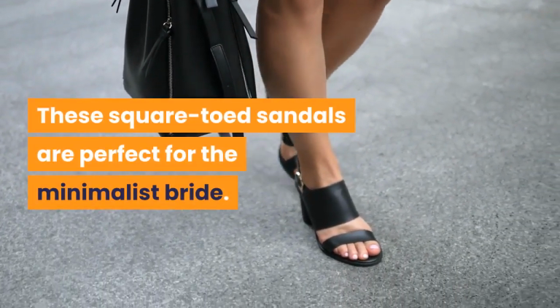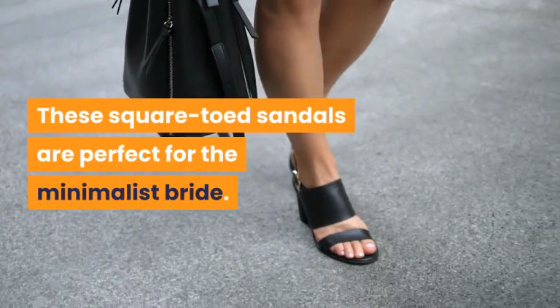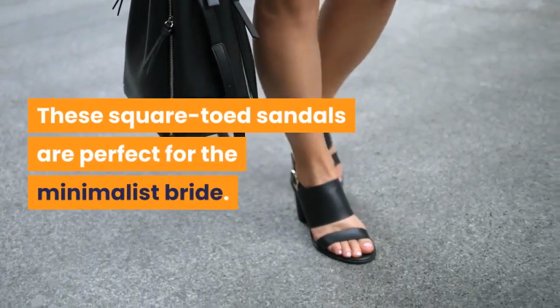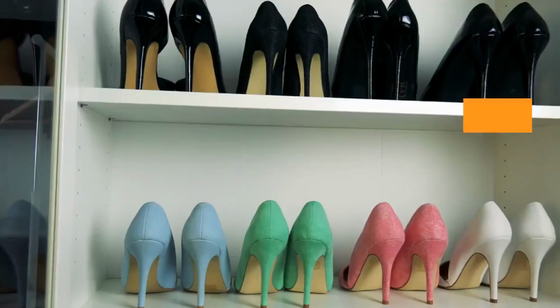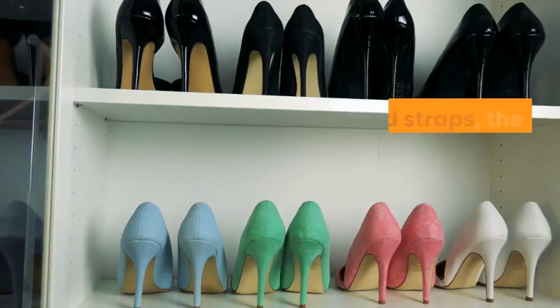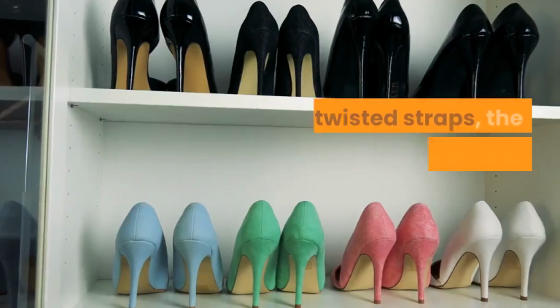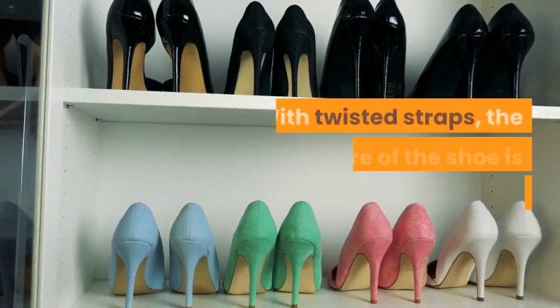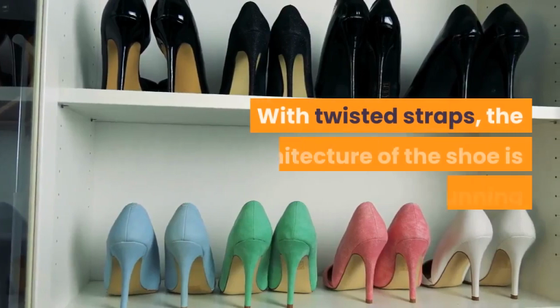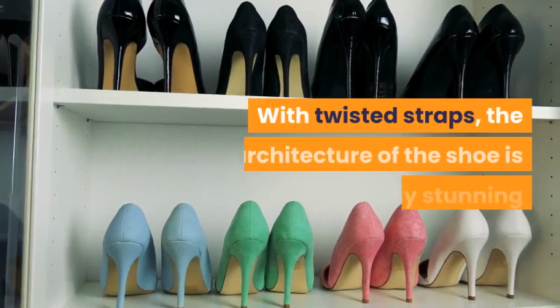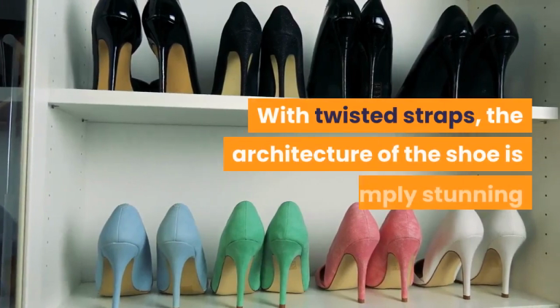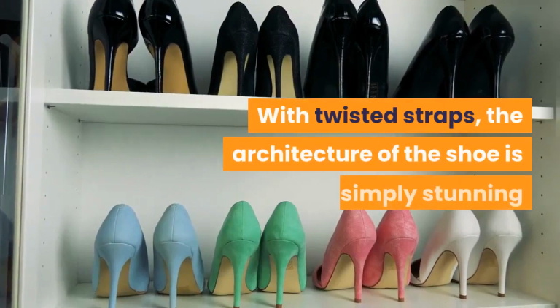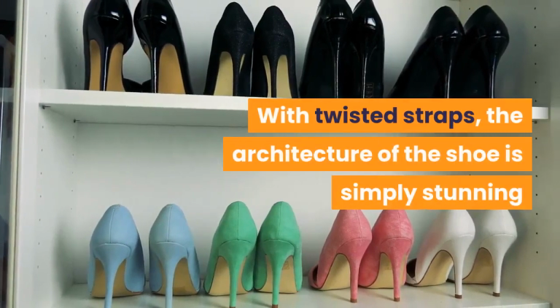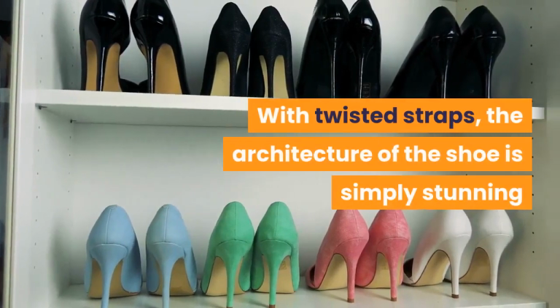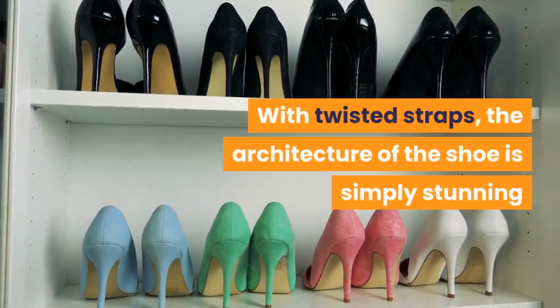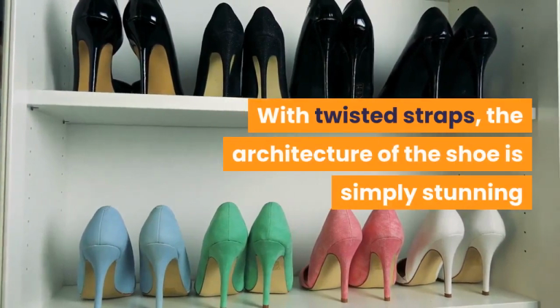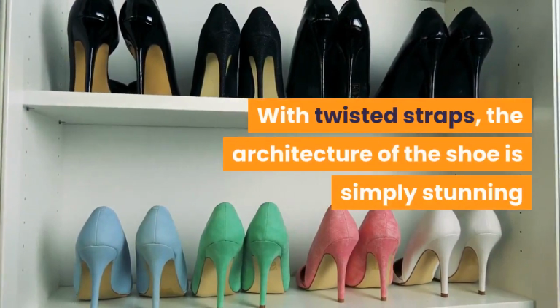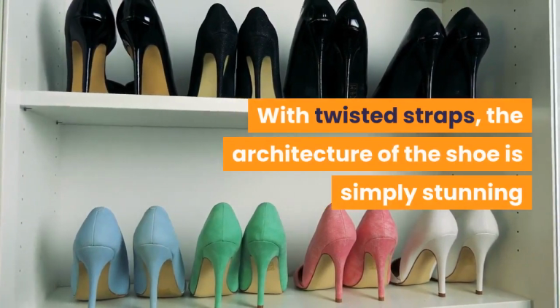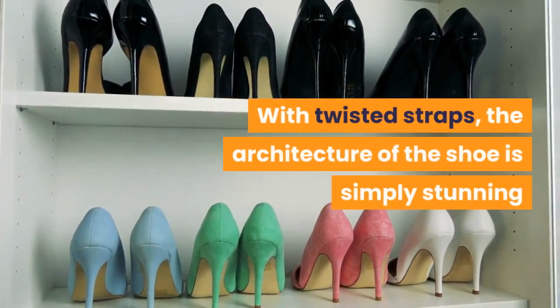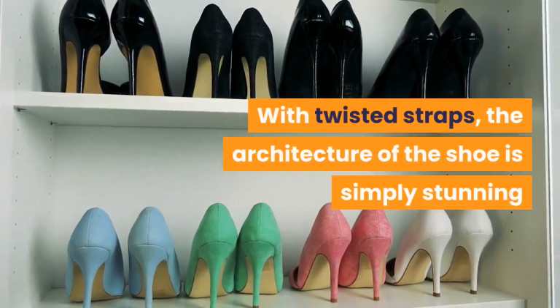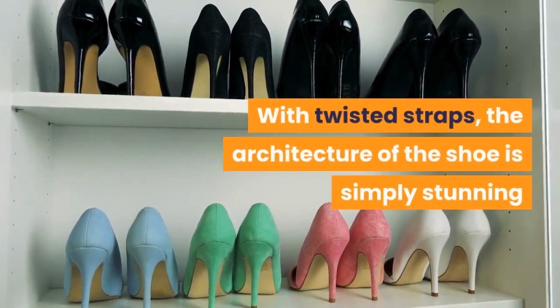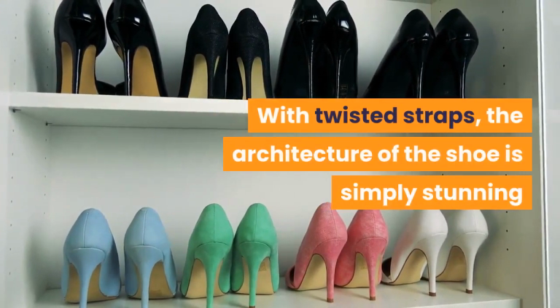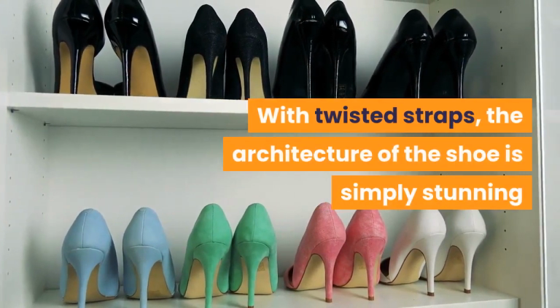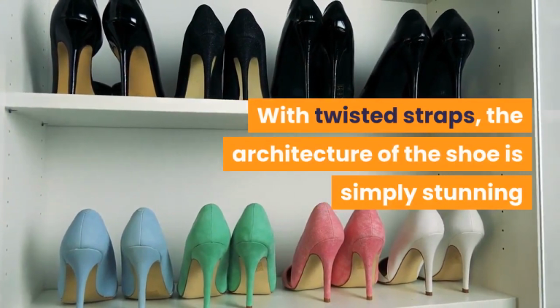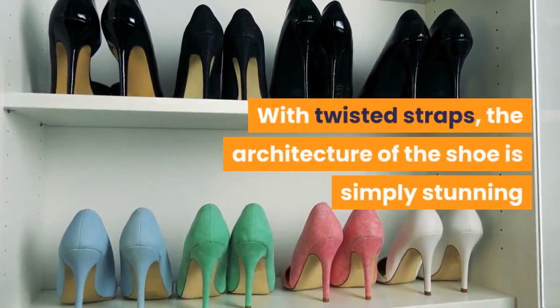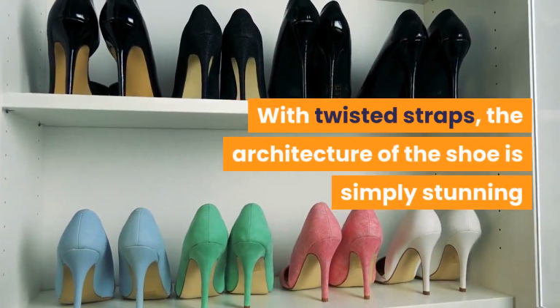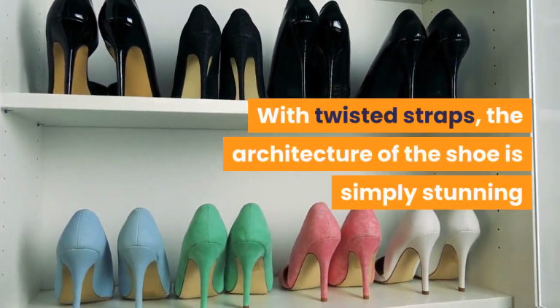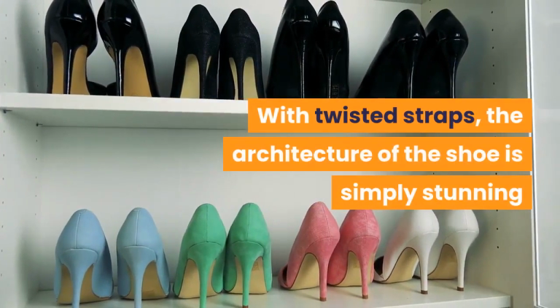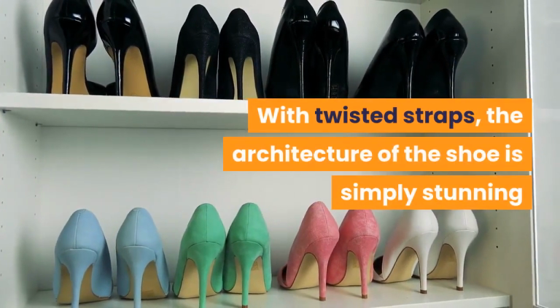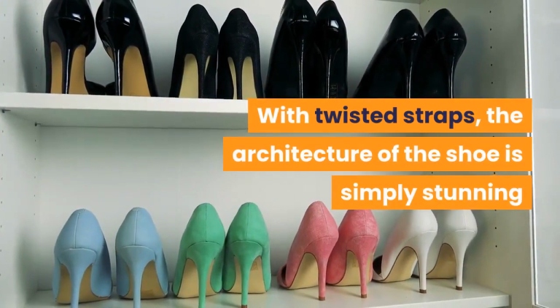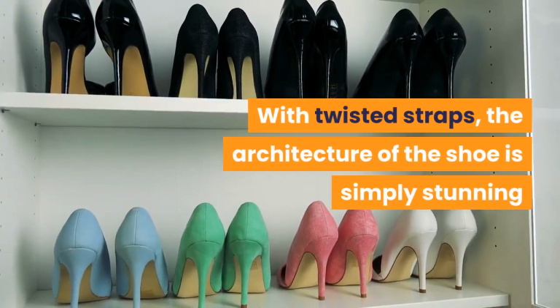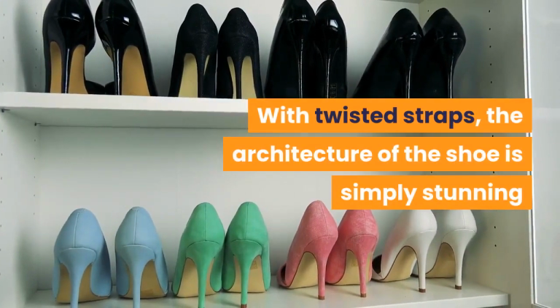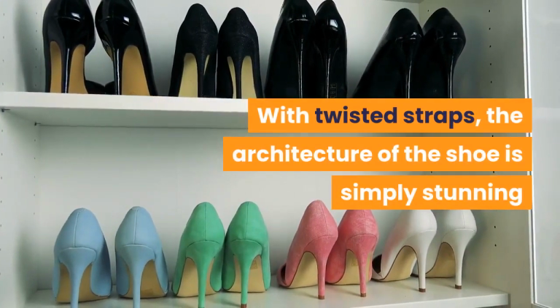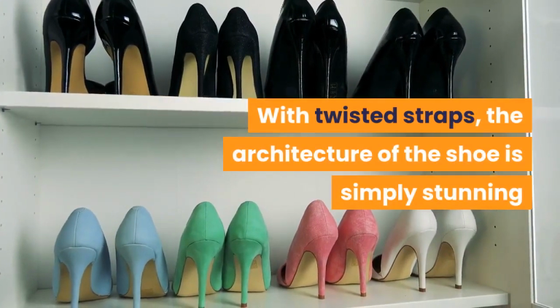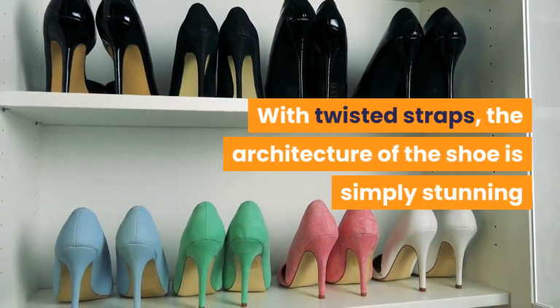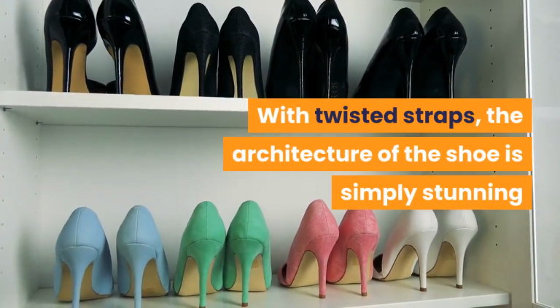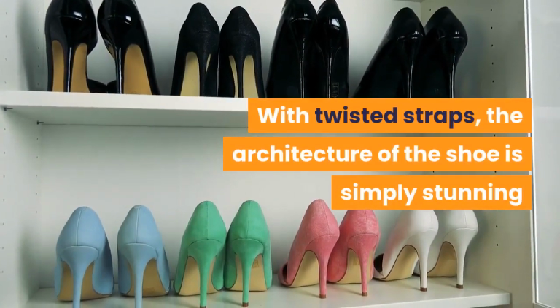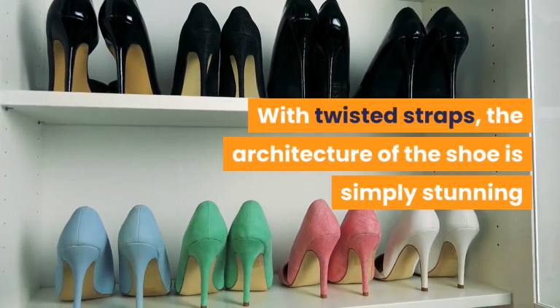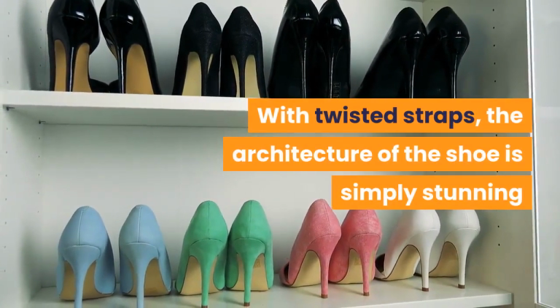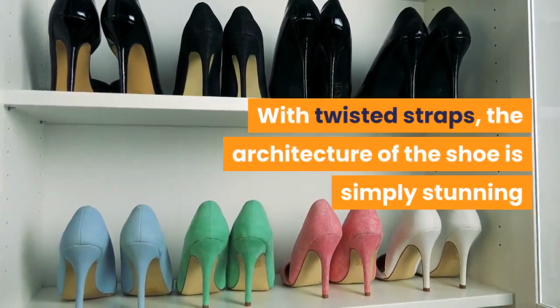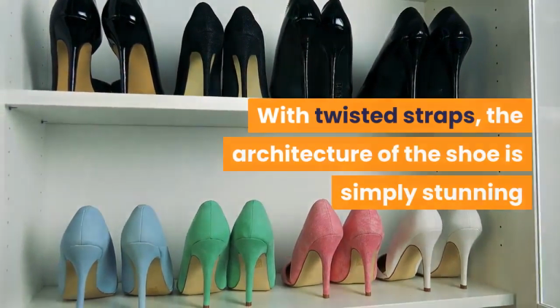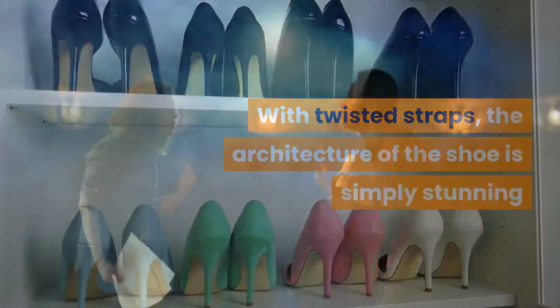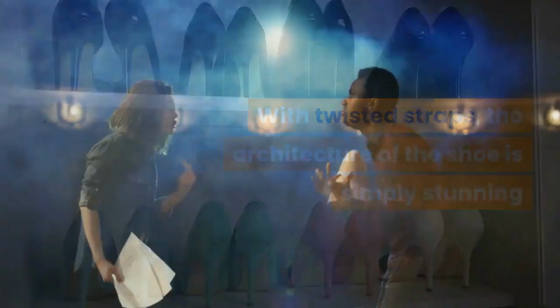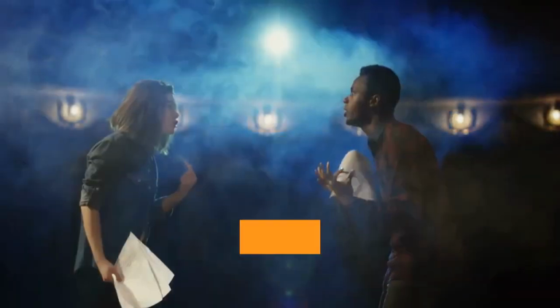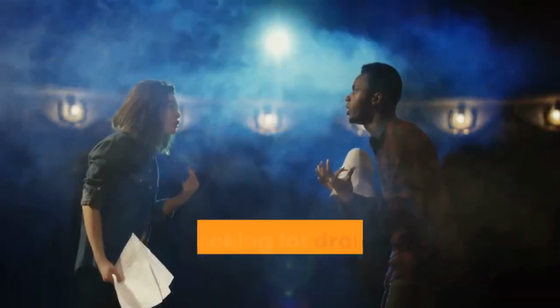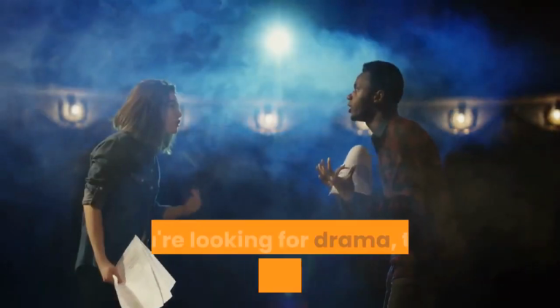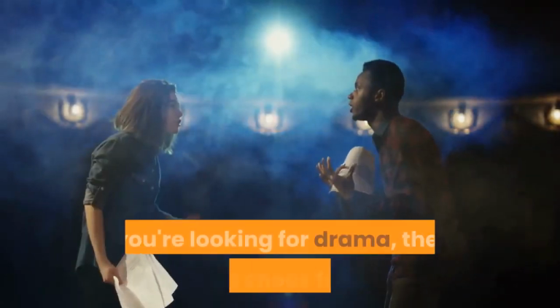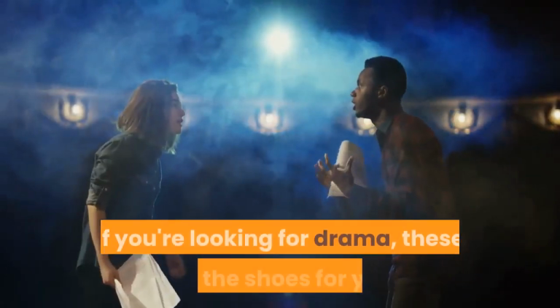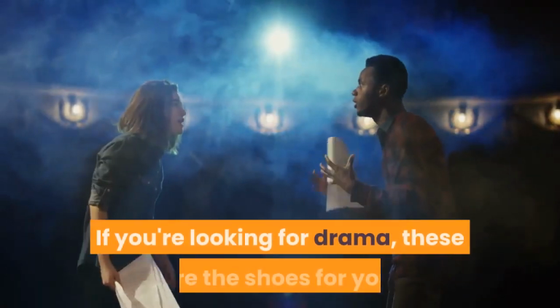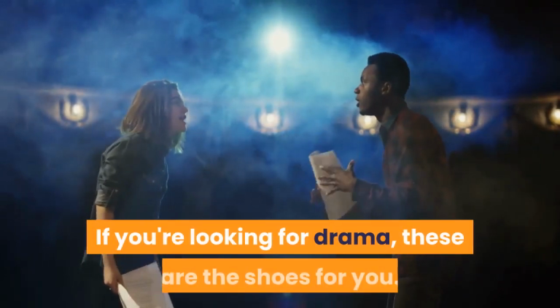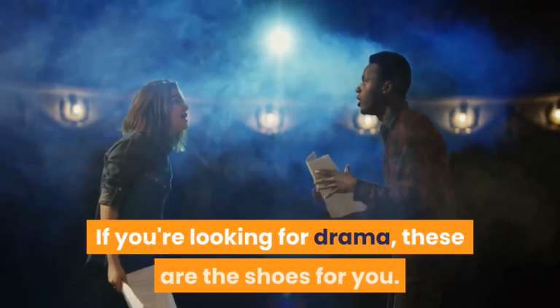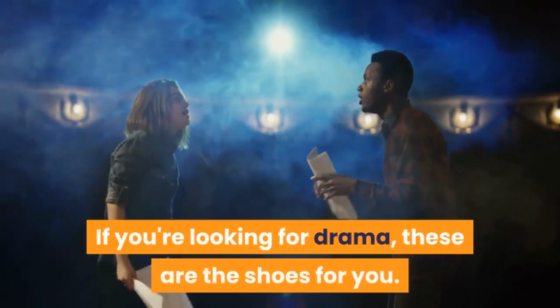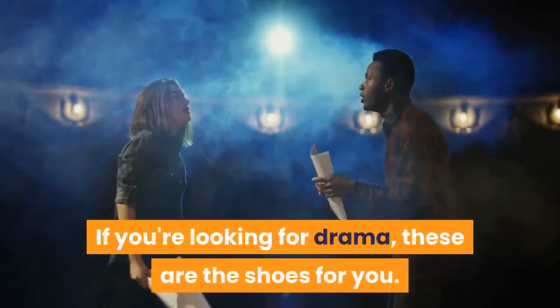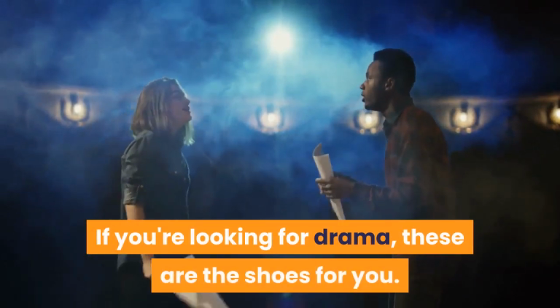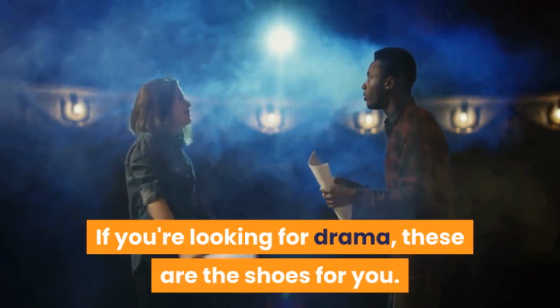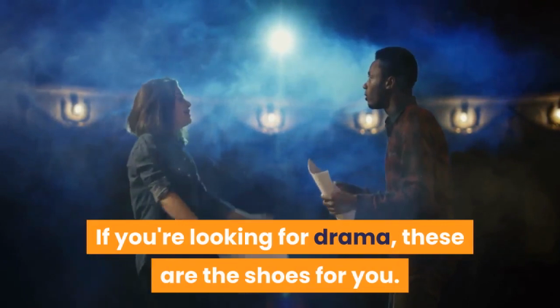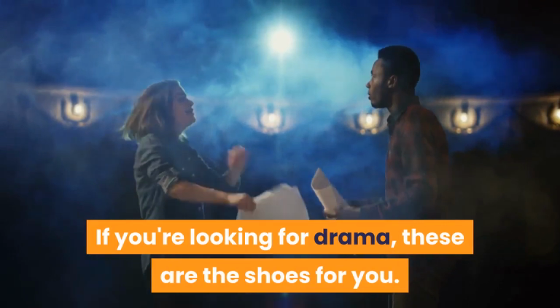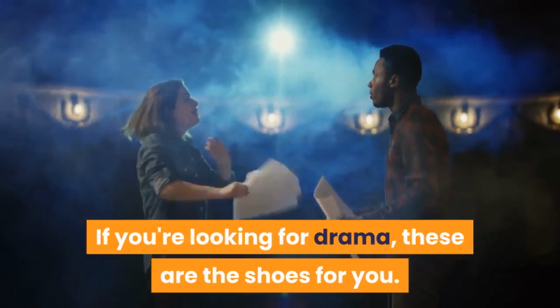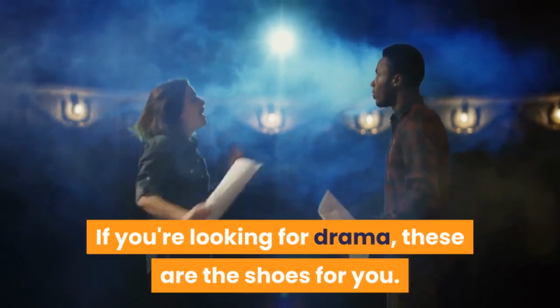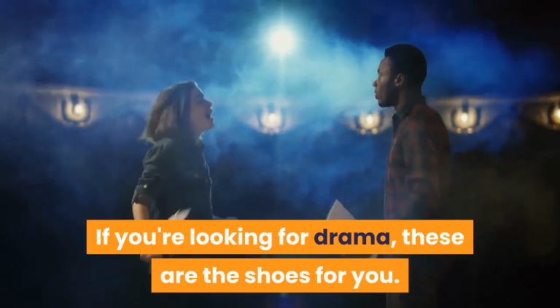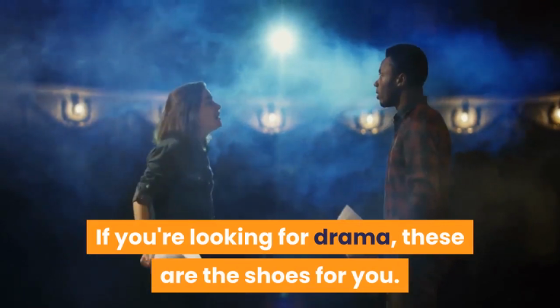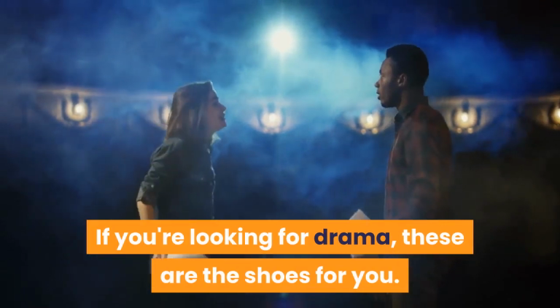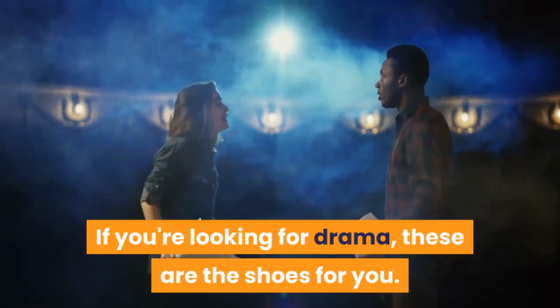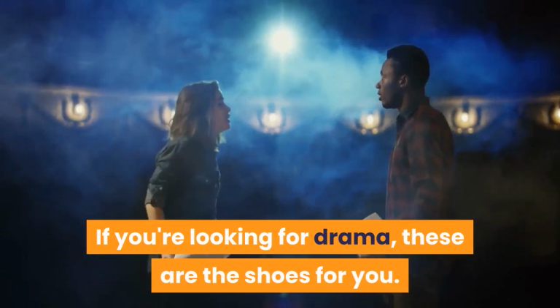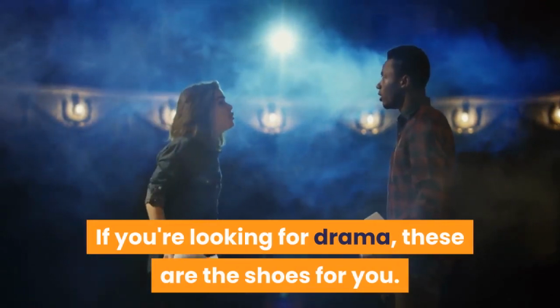These square-toed sandals are perfect for the minimalist bride. With twisted straps, the architecture of the shoe is simply stunning. If you're looking for drama, these are the shoes for you.